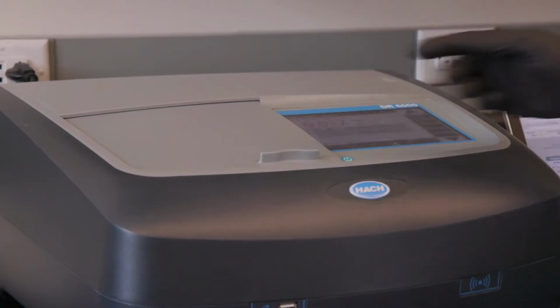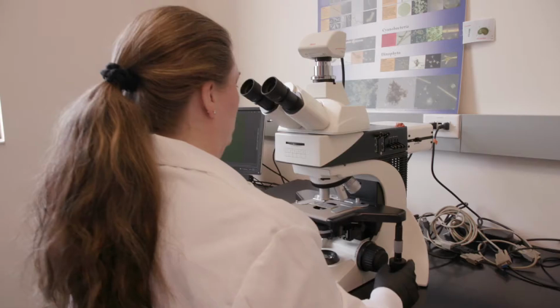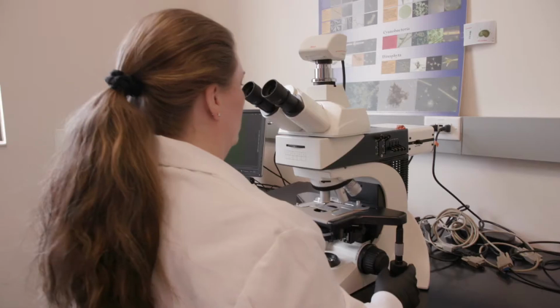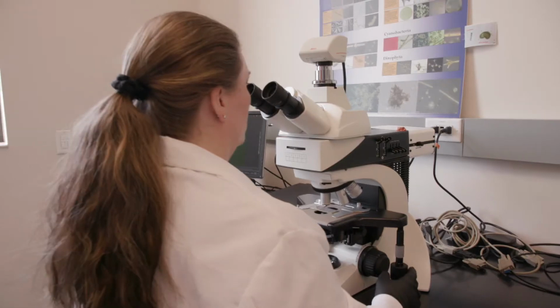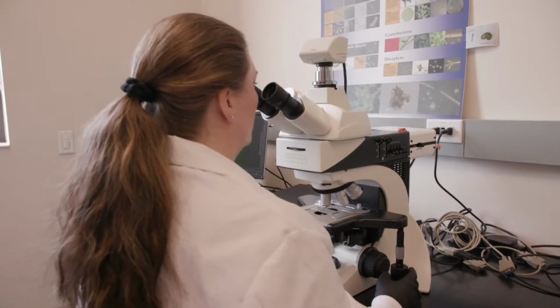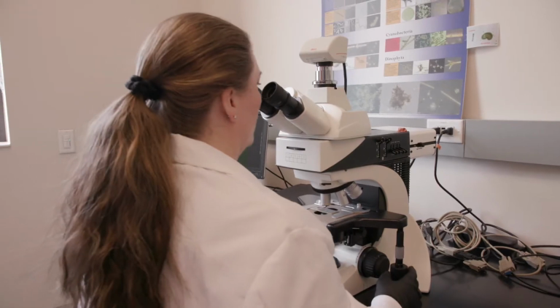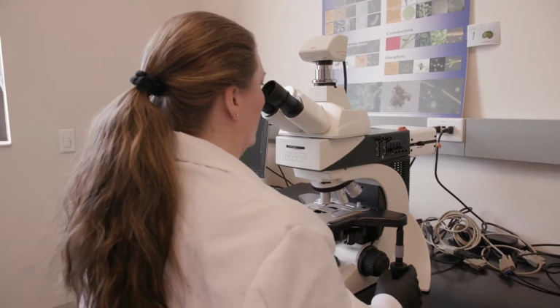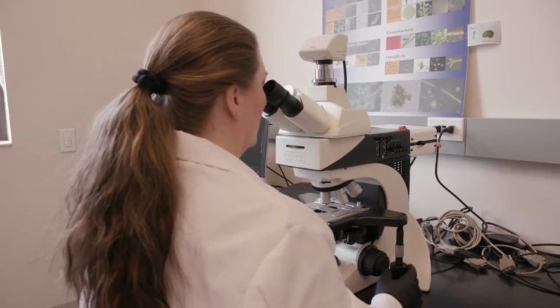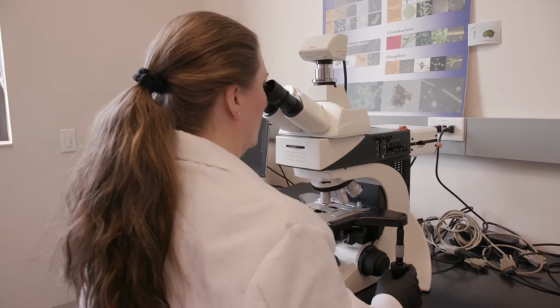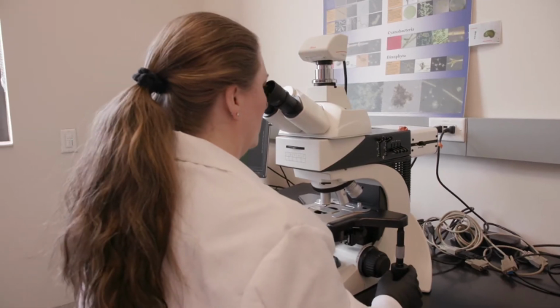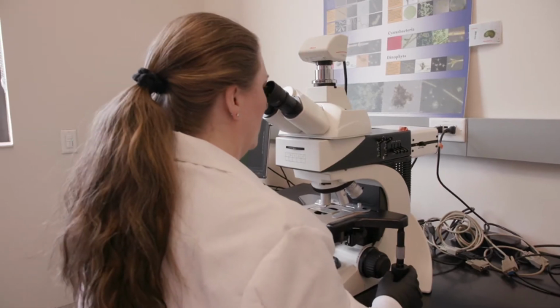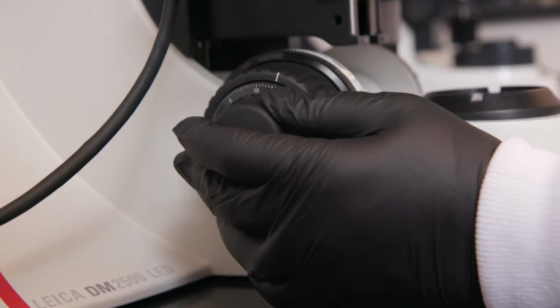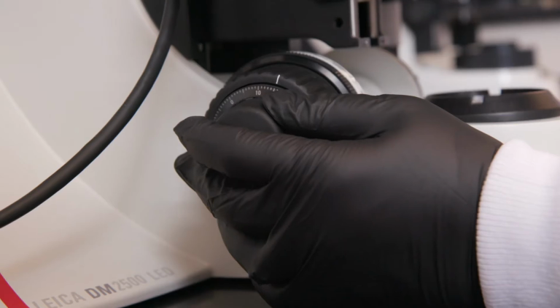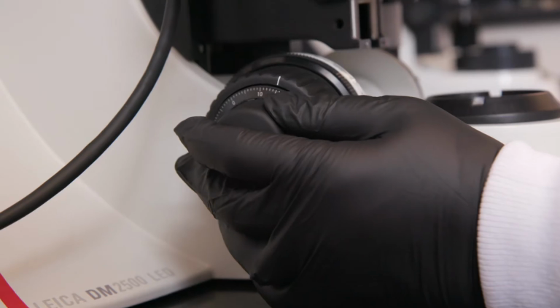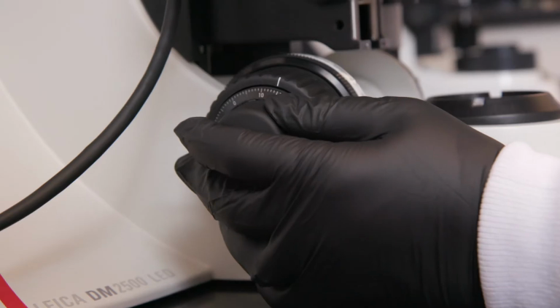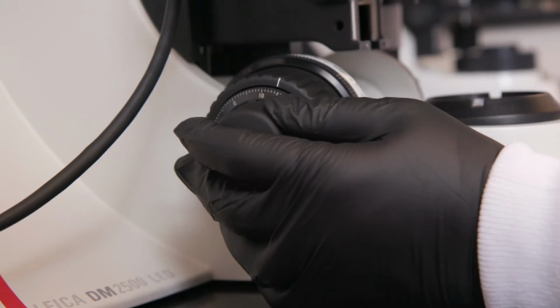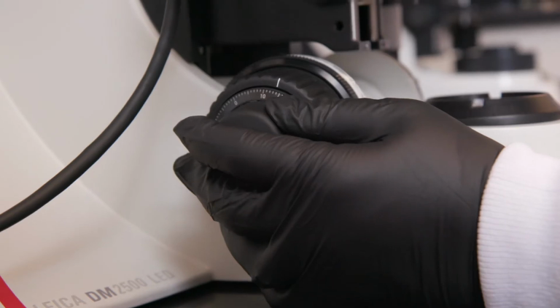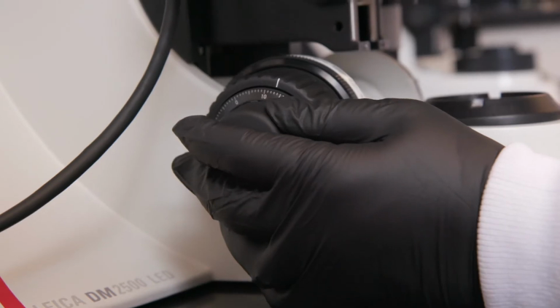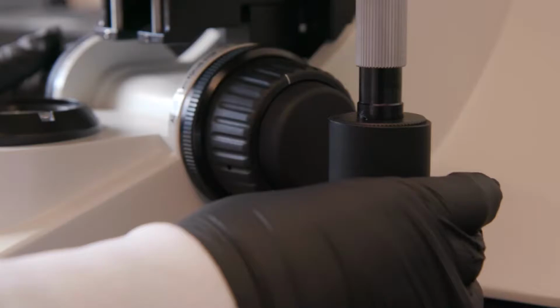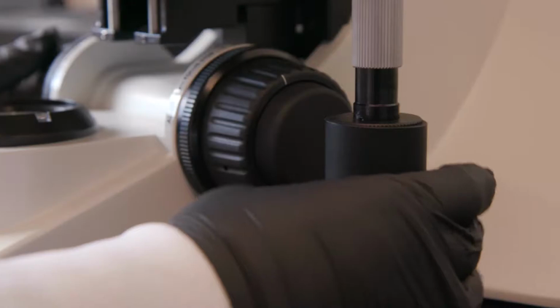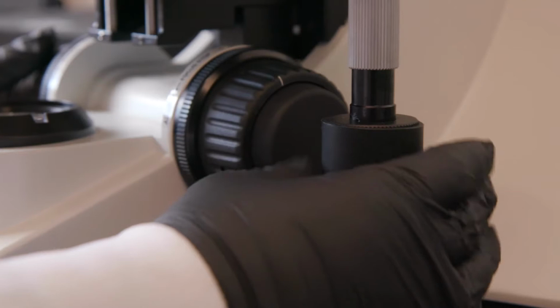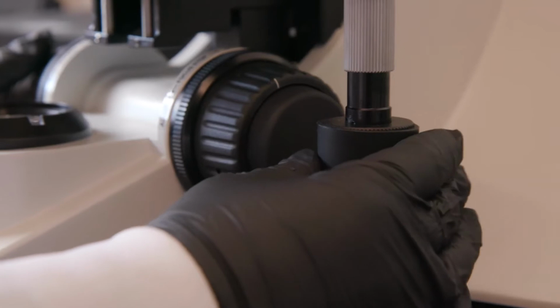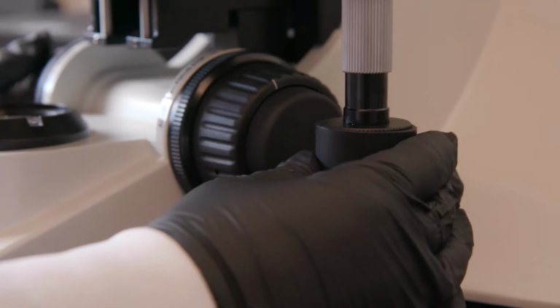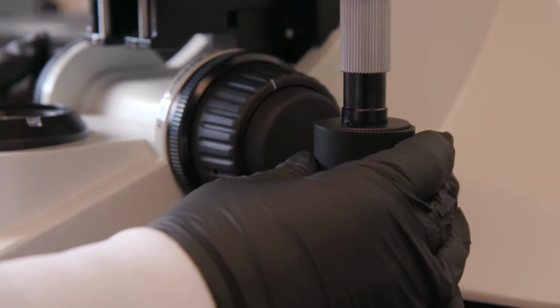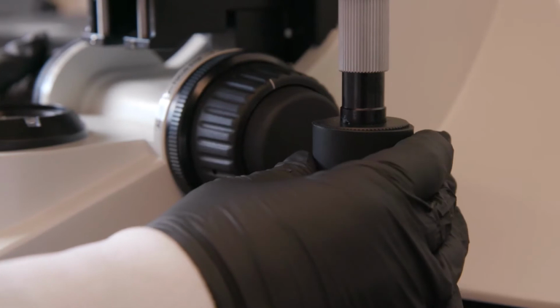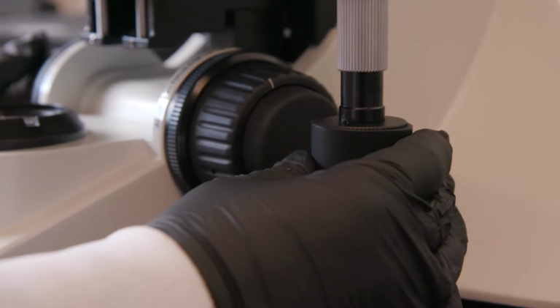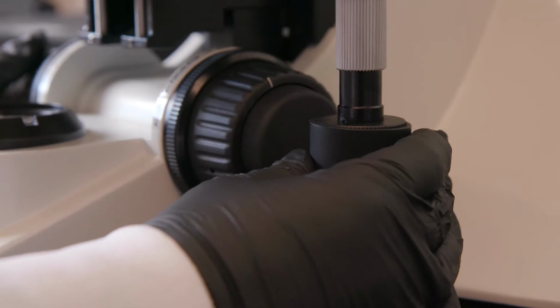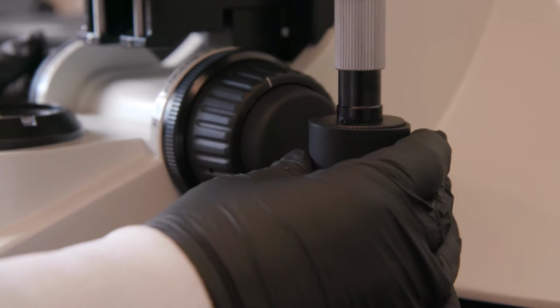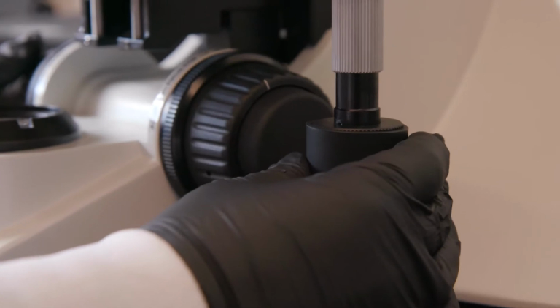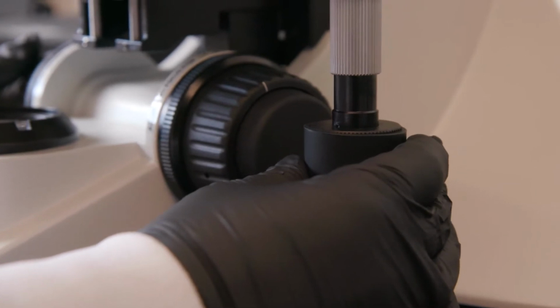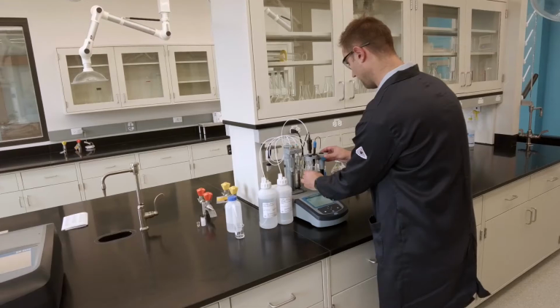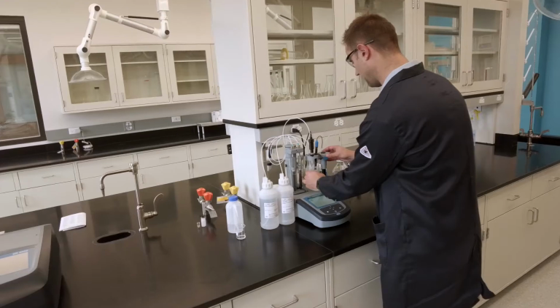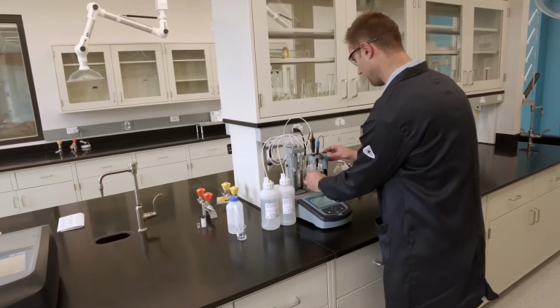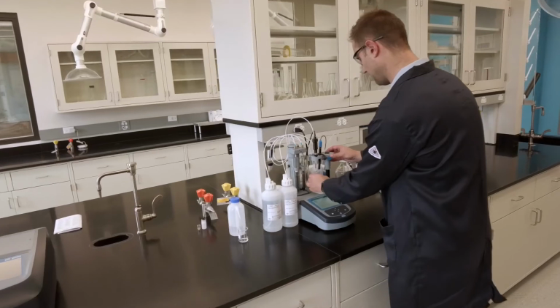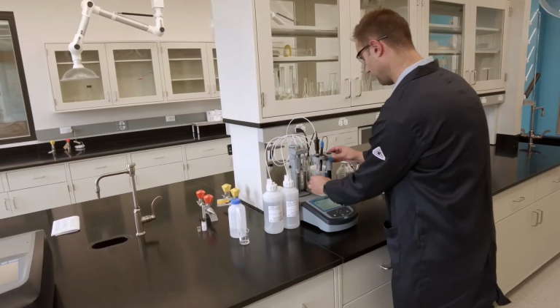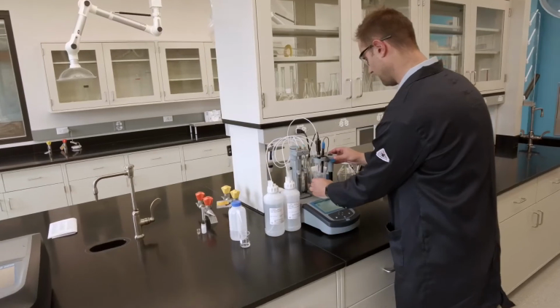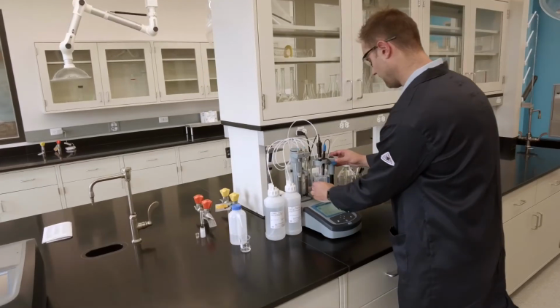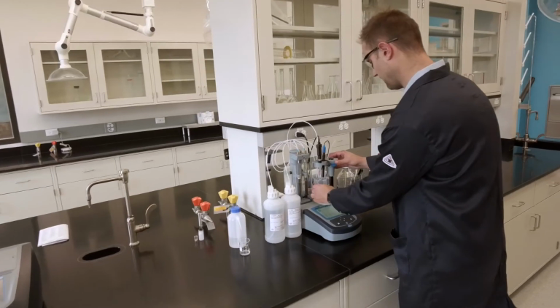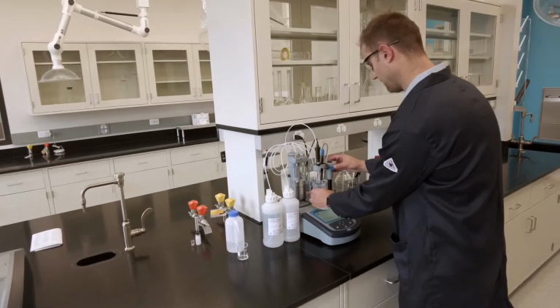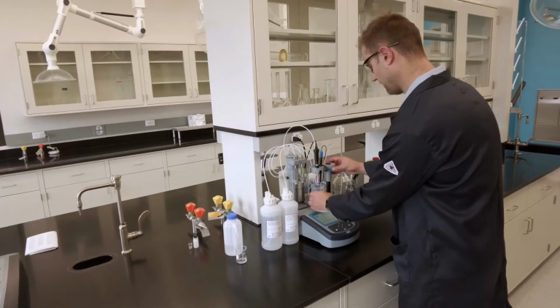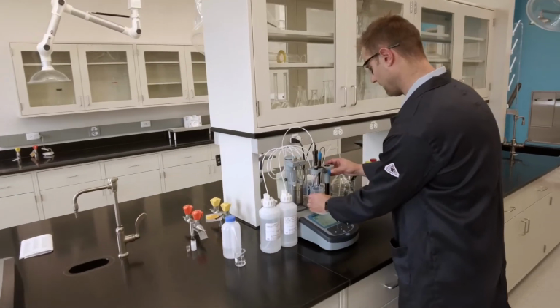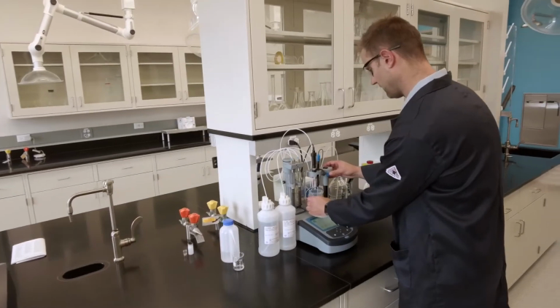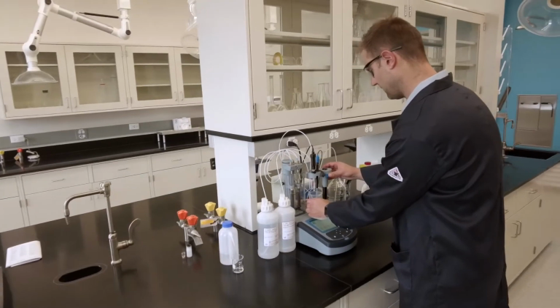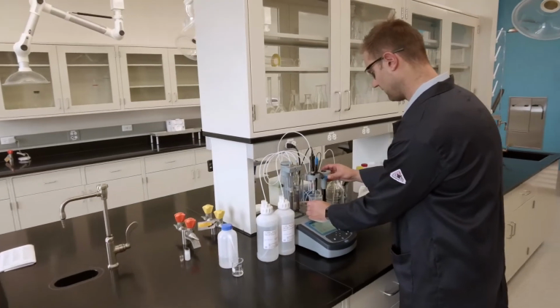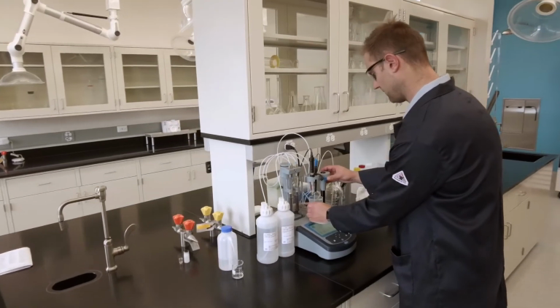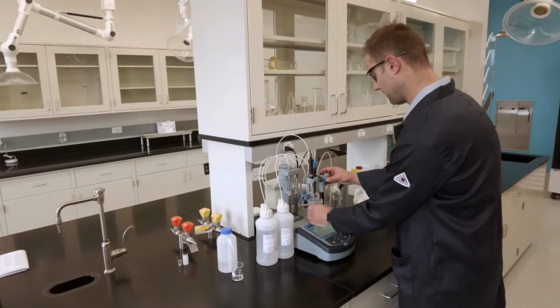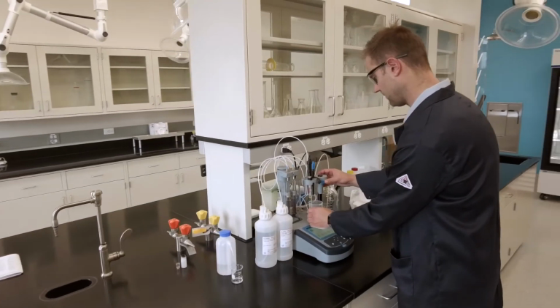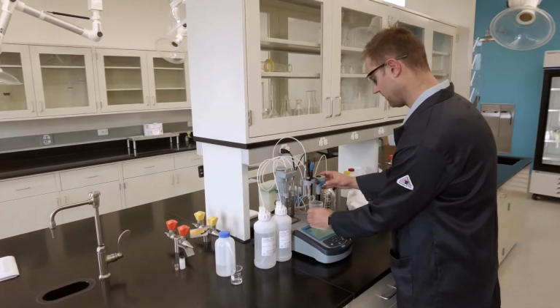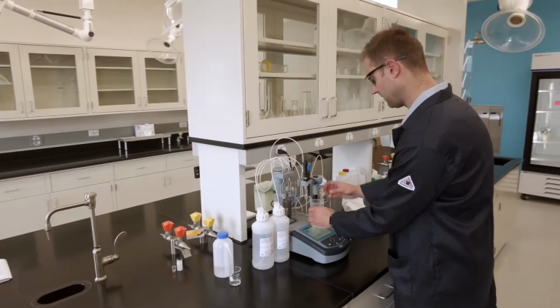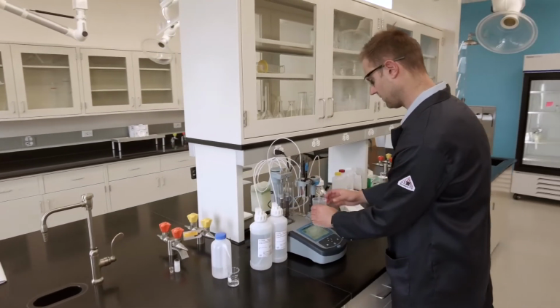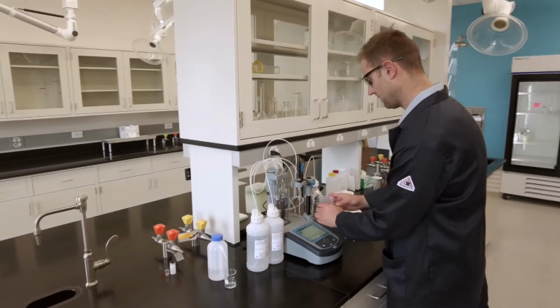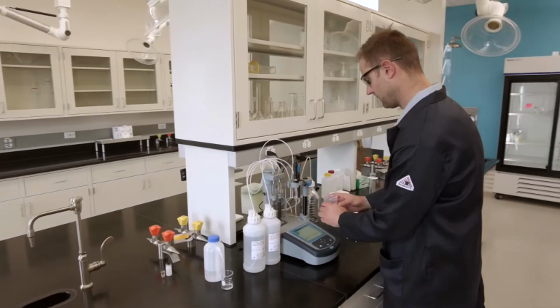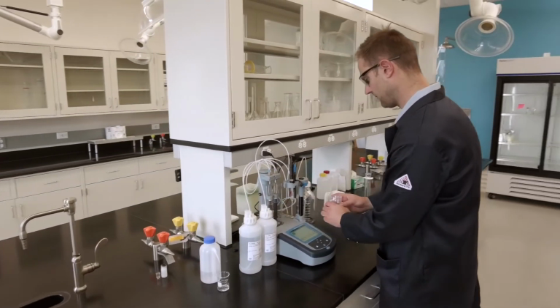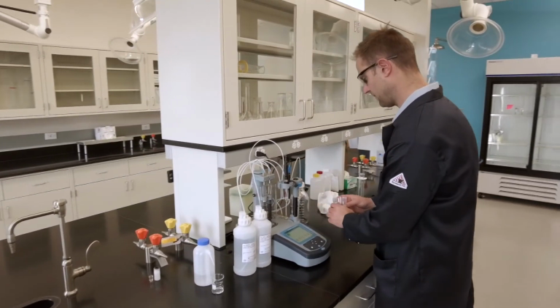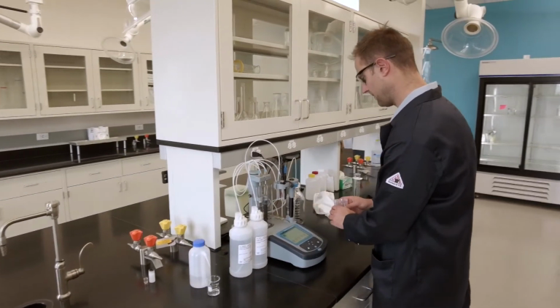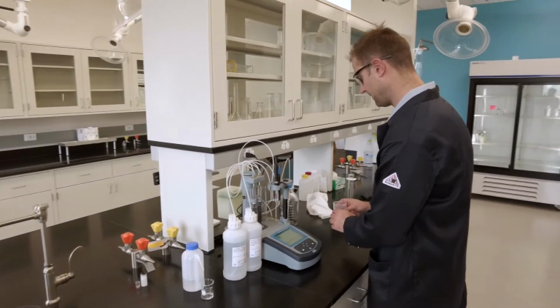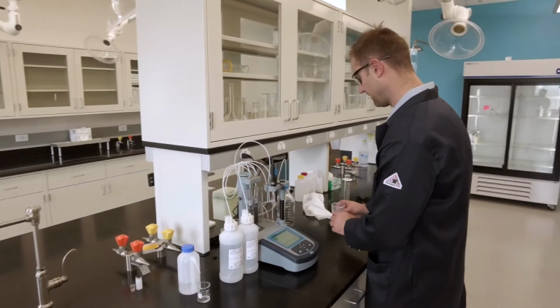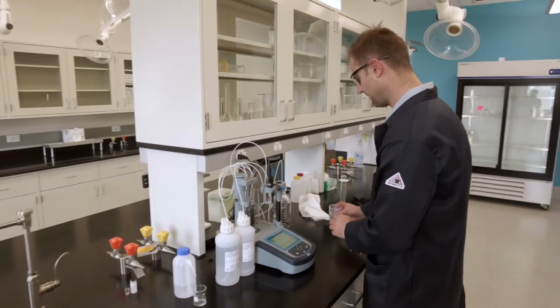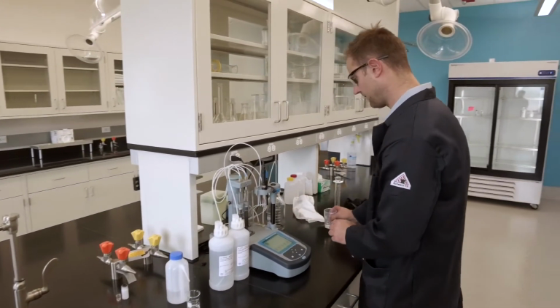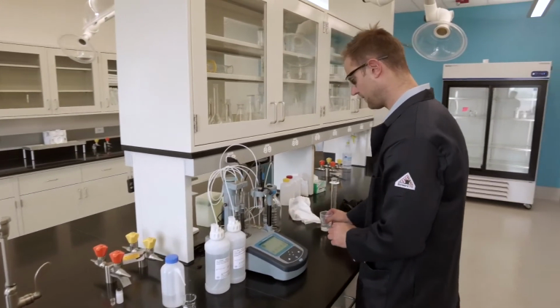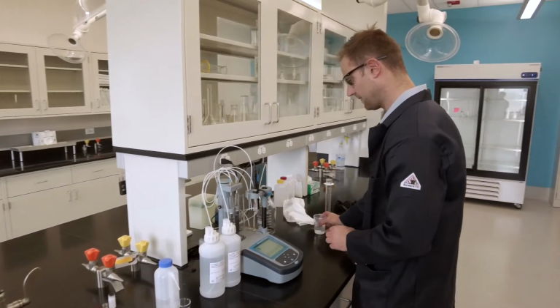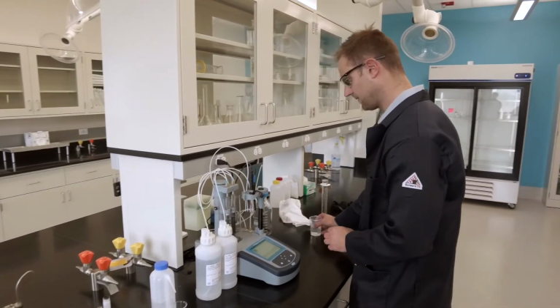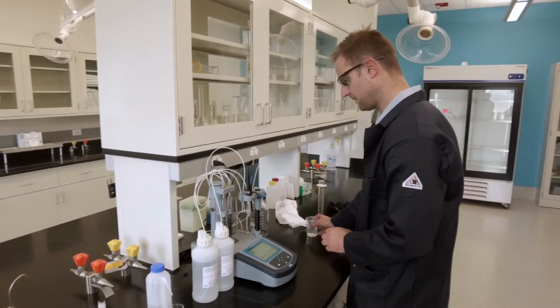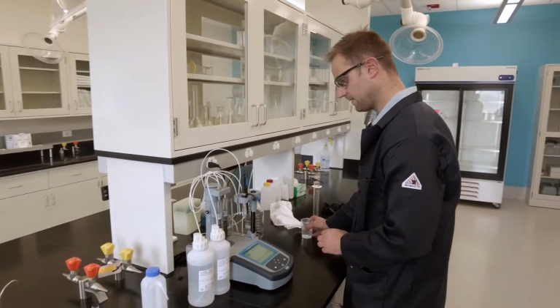By consolidating into one building, we're able to get equipment that is more state-of-the-art and more technologically advanced.